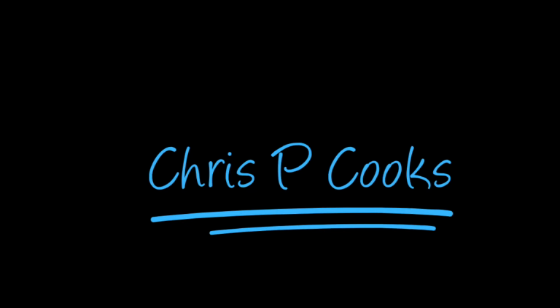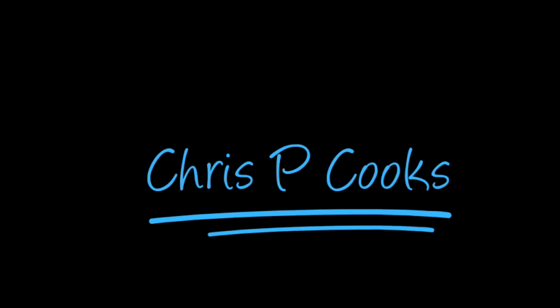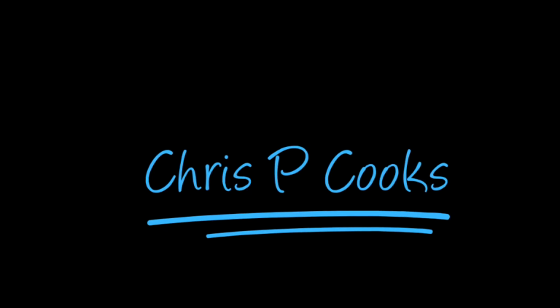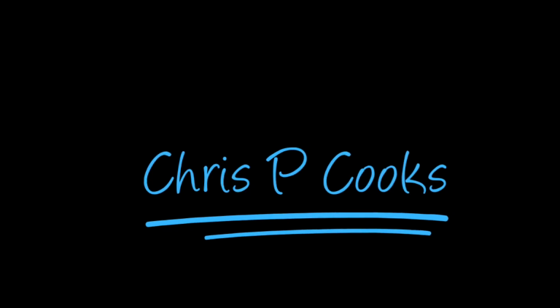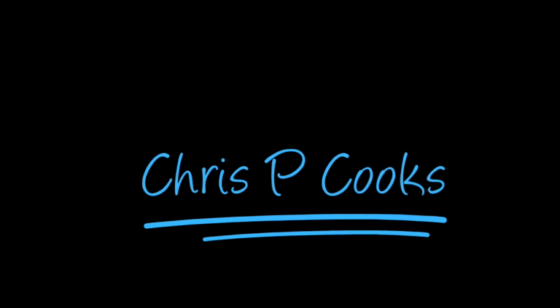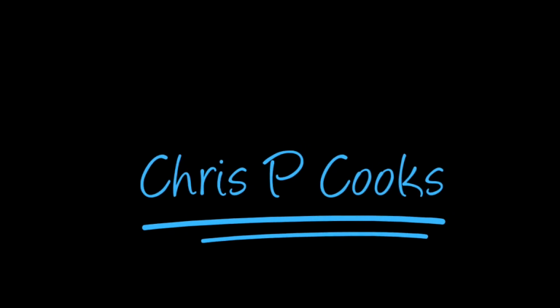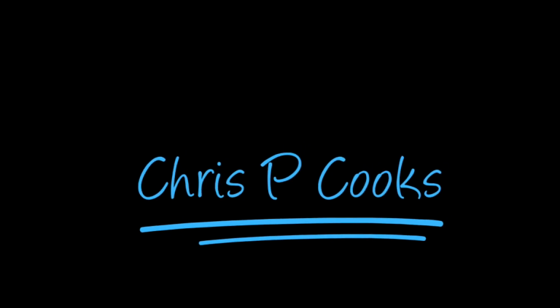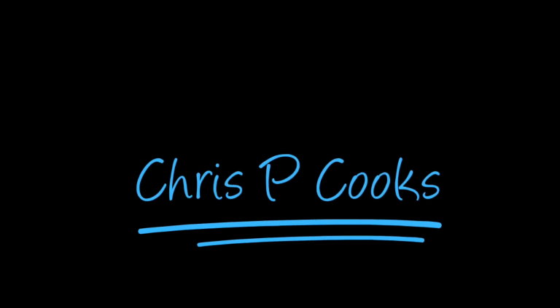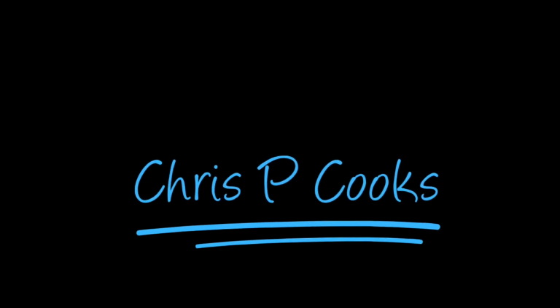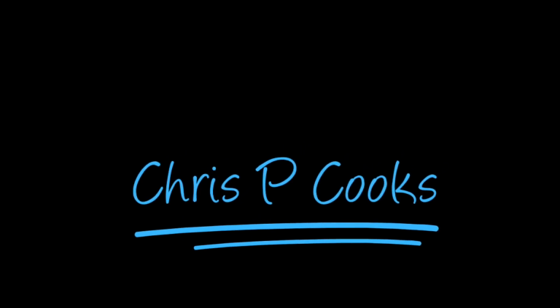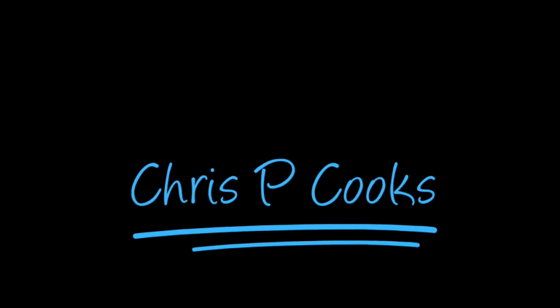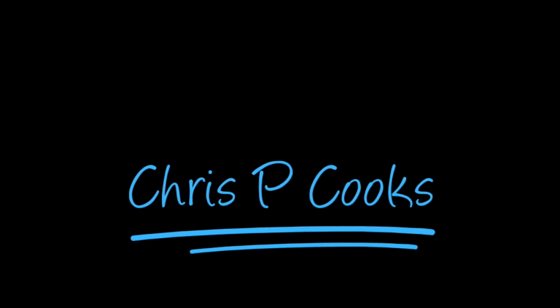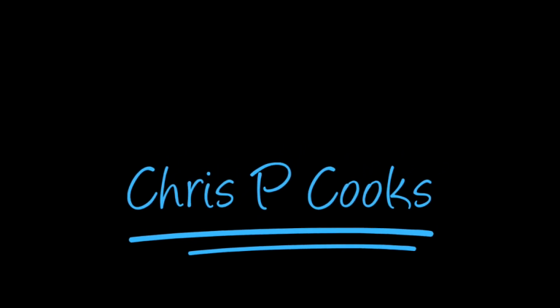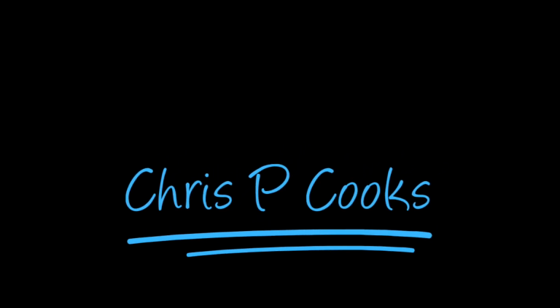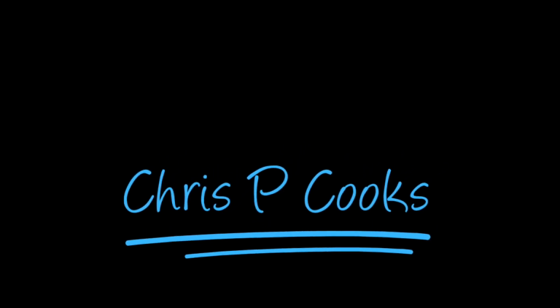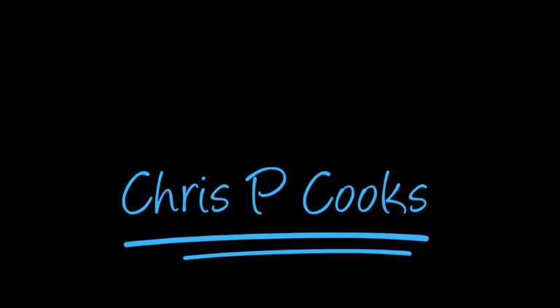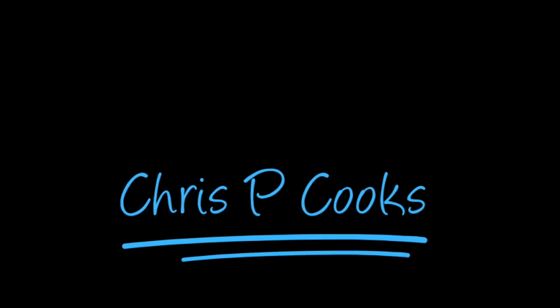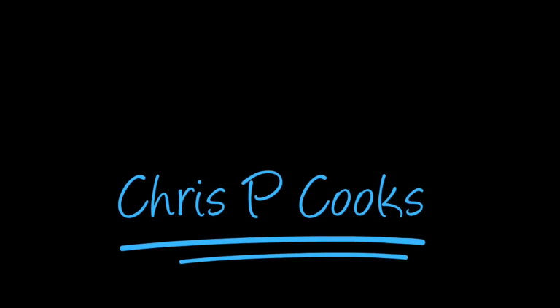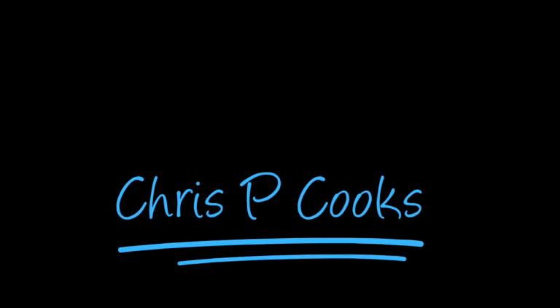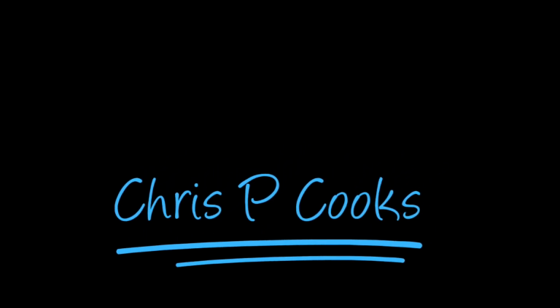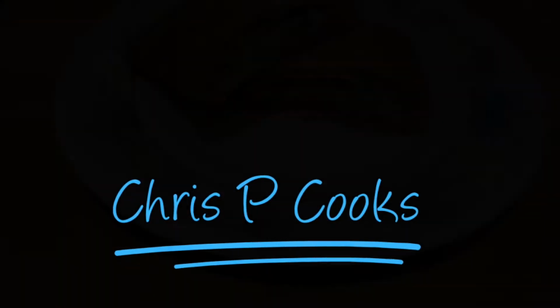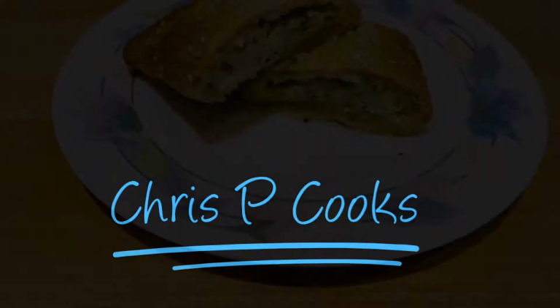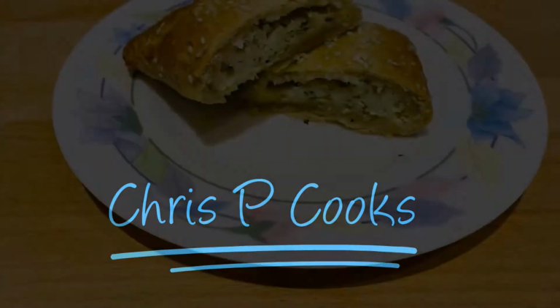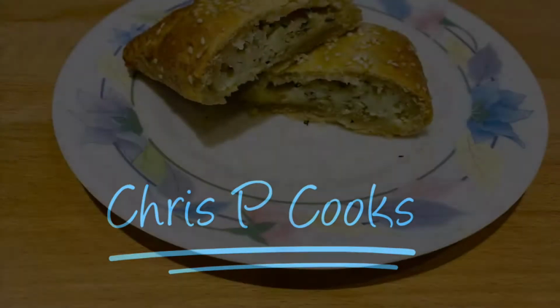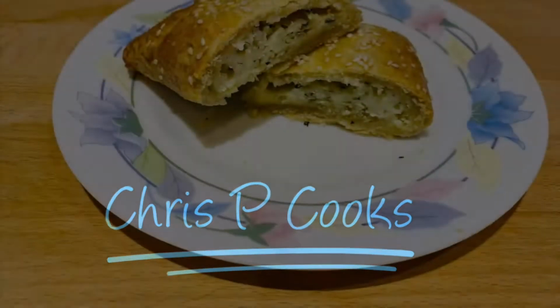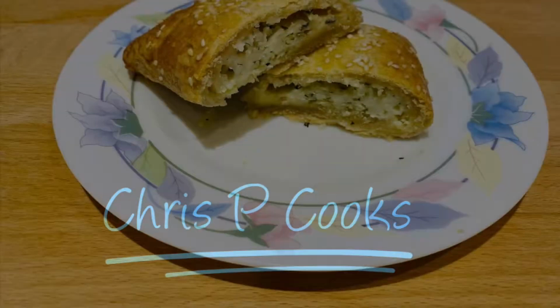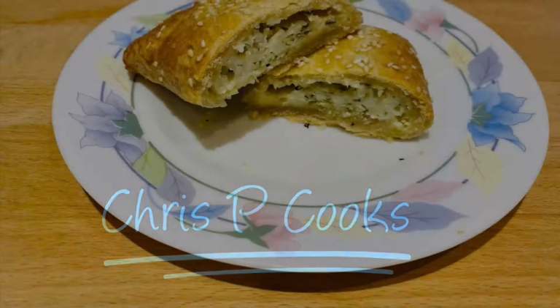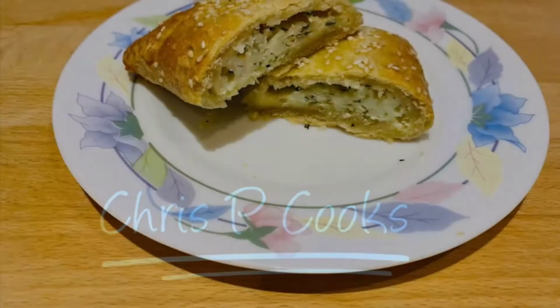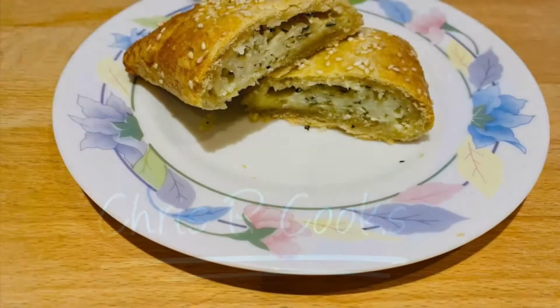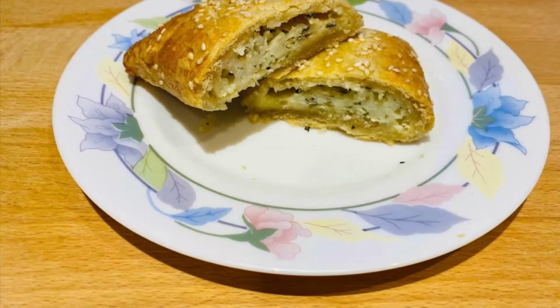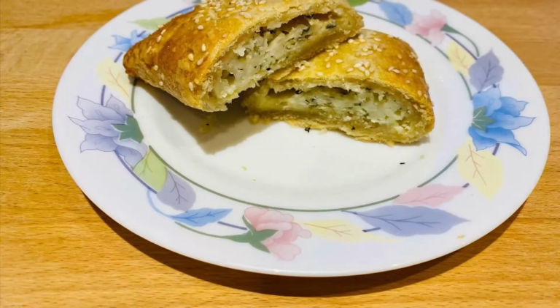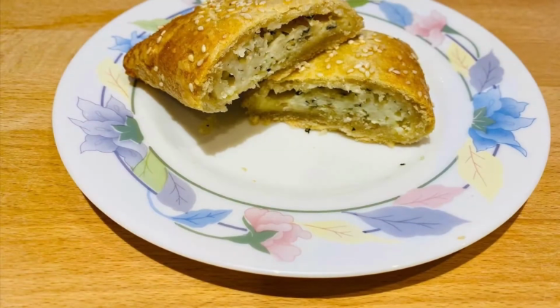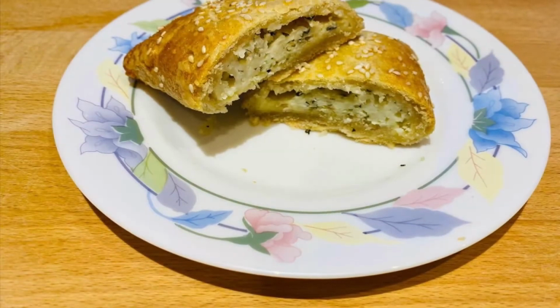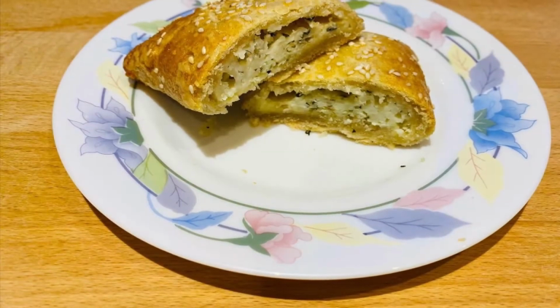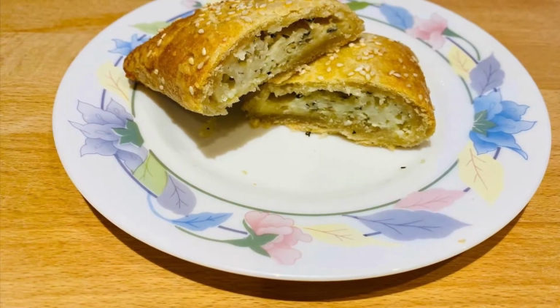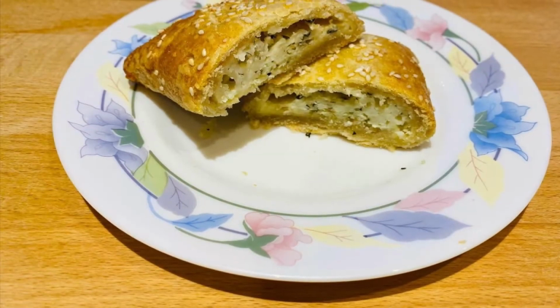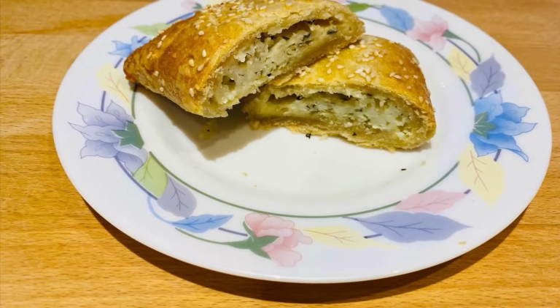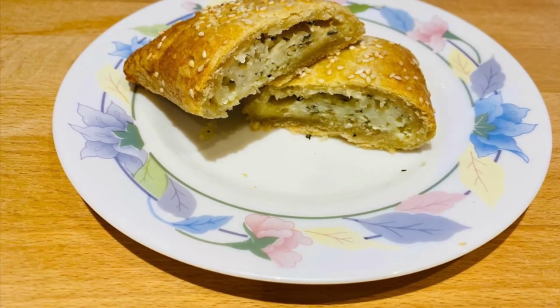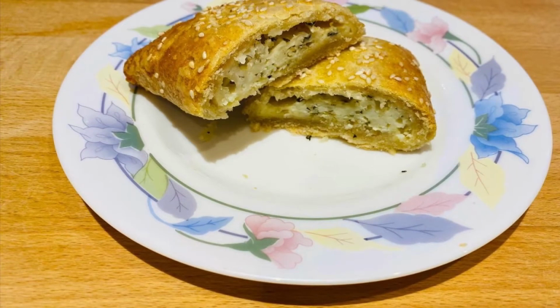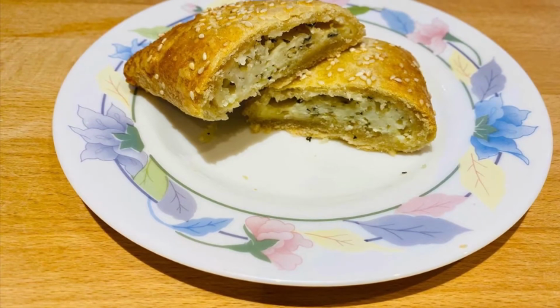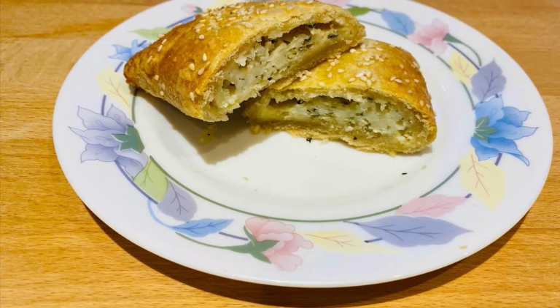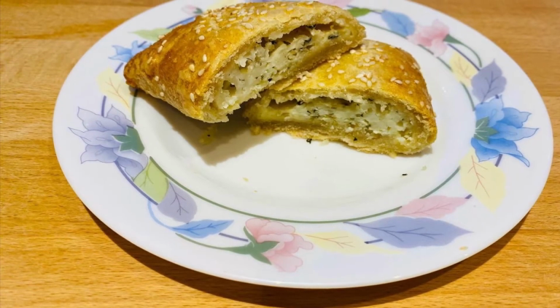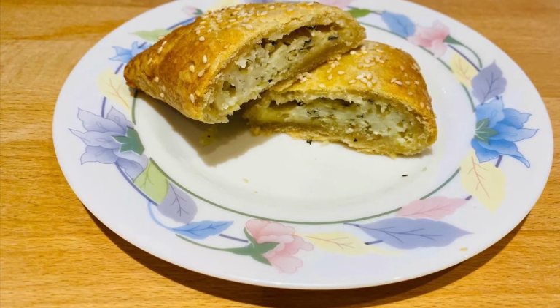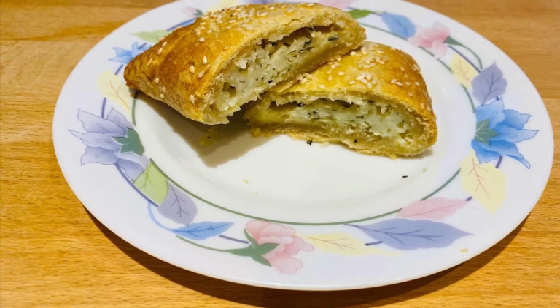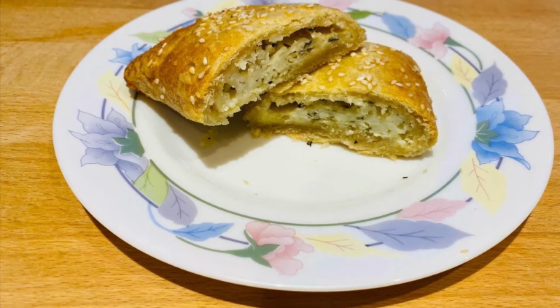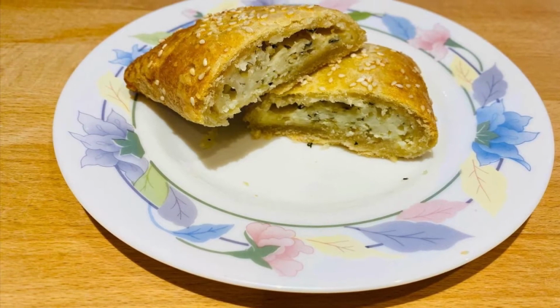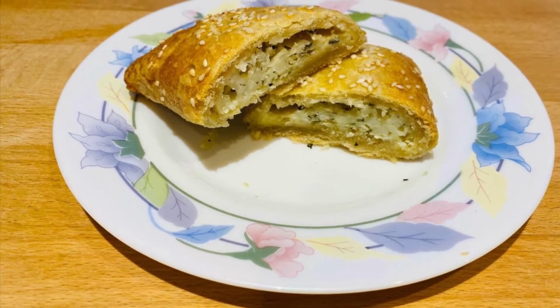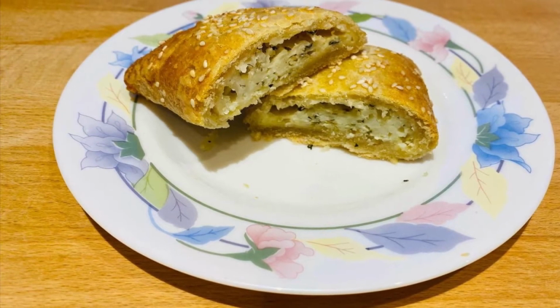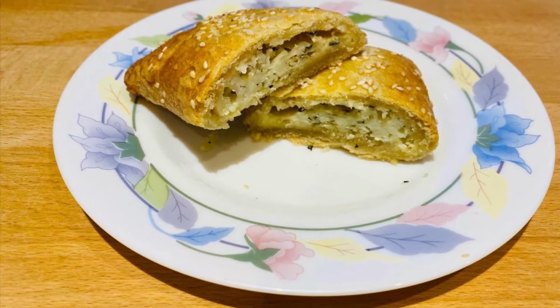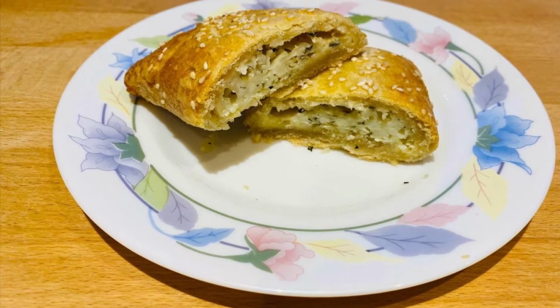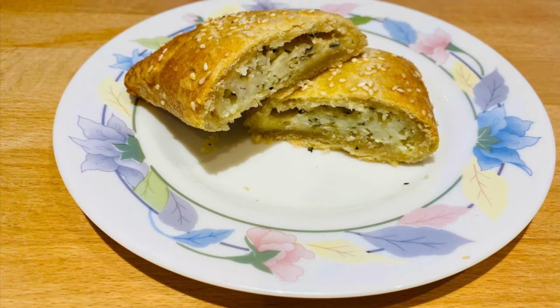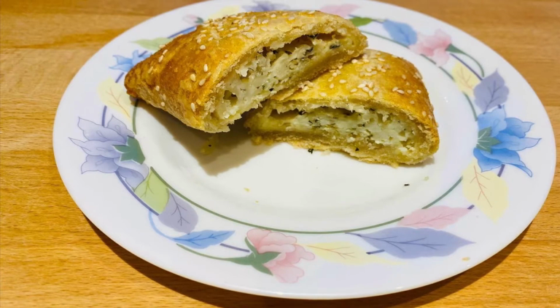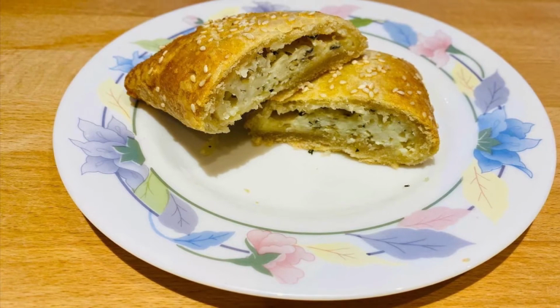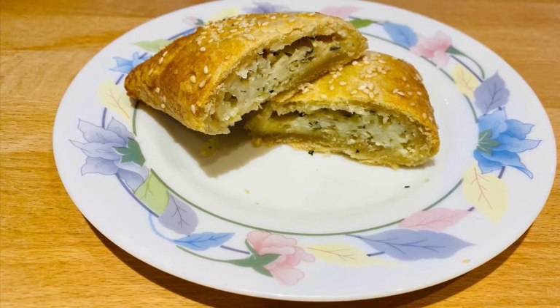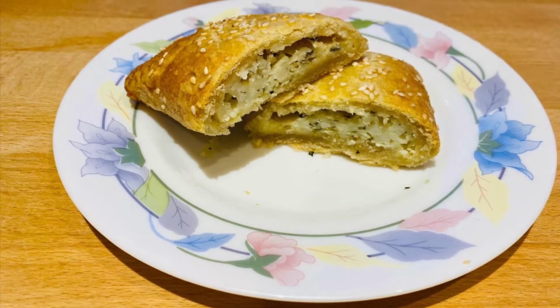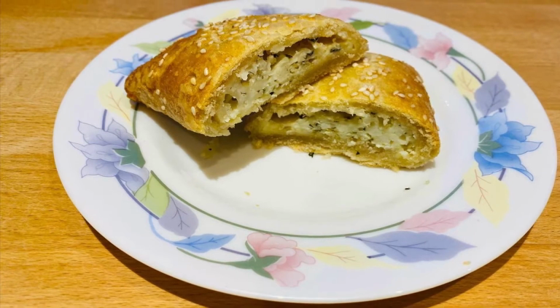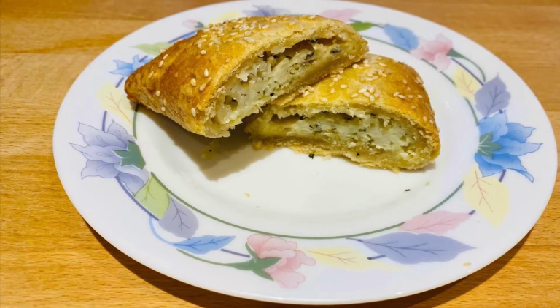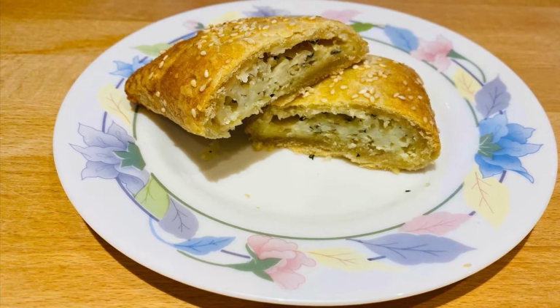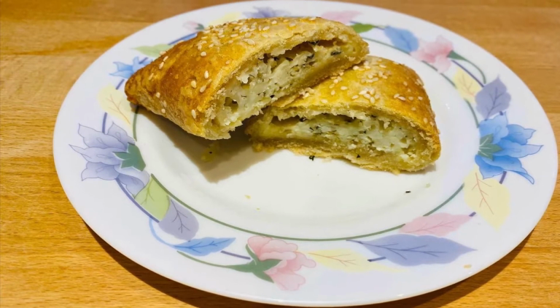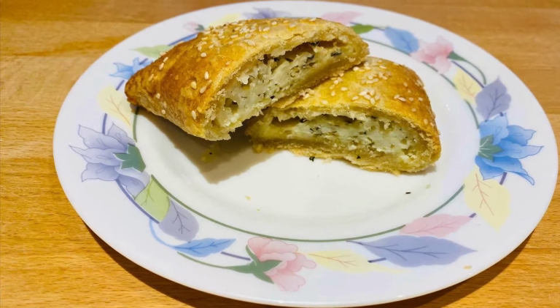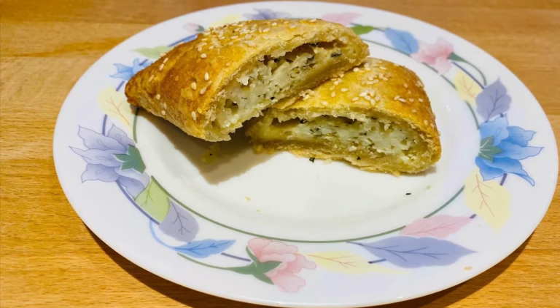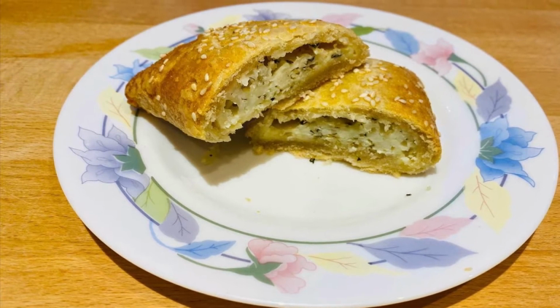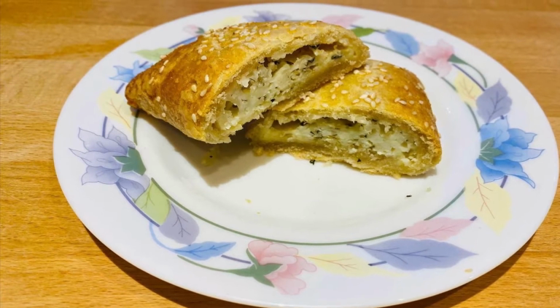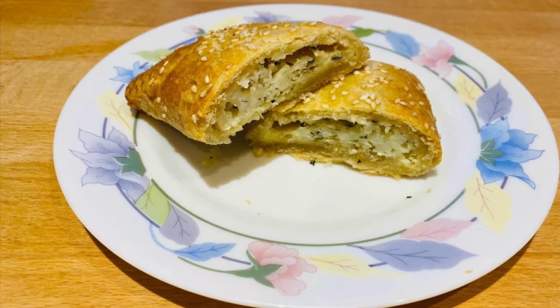Hello everyone, today we're going to make halloumi pies which are delicious pies filled with halloumi.